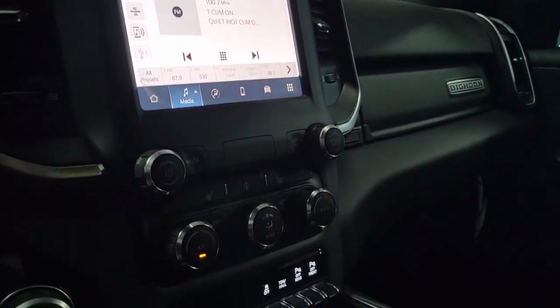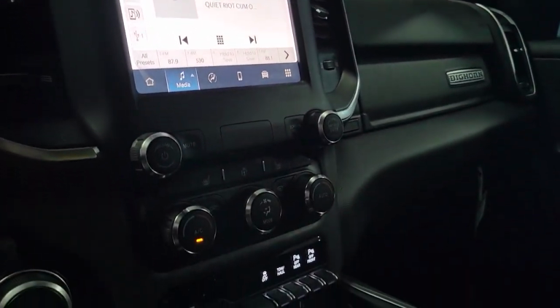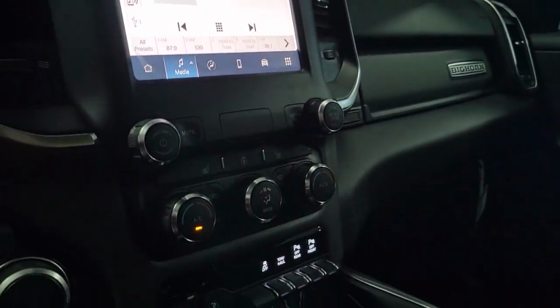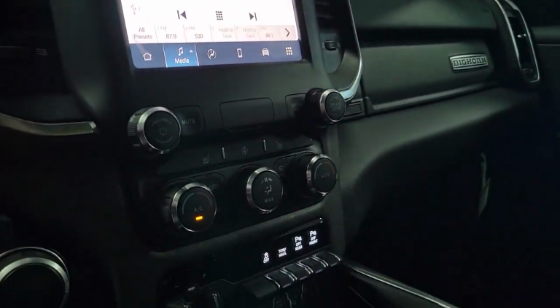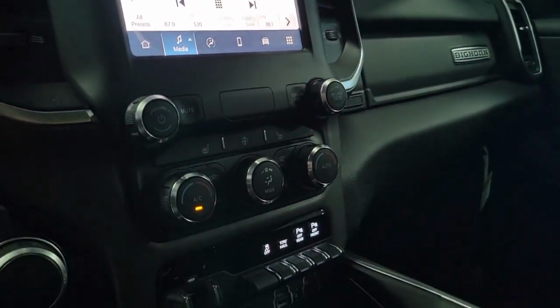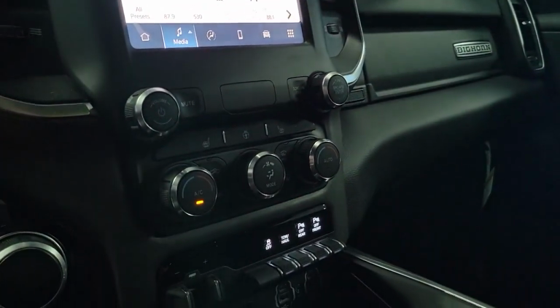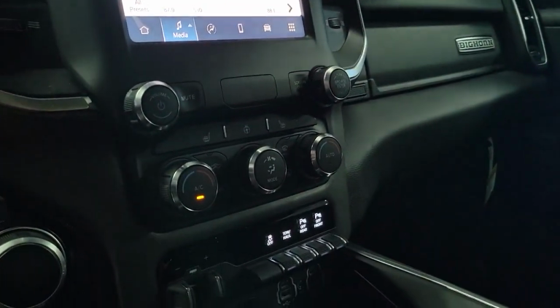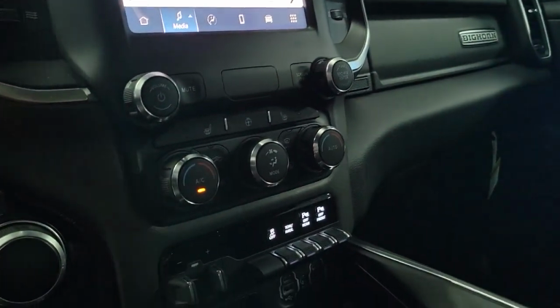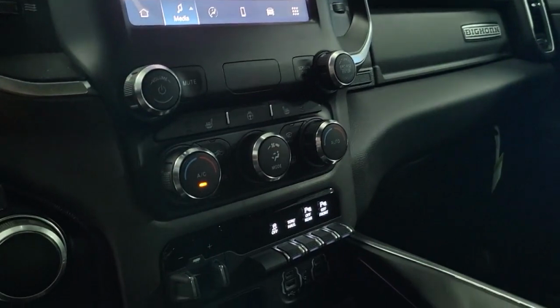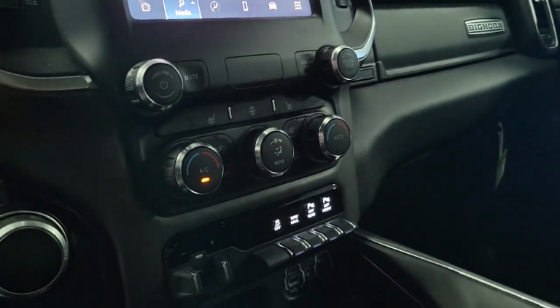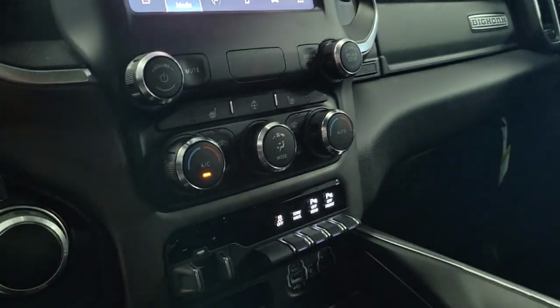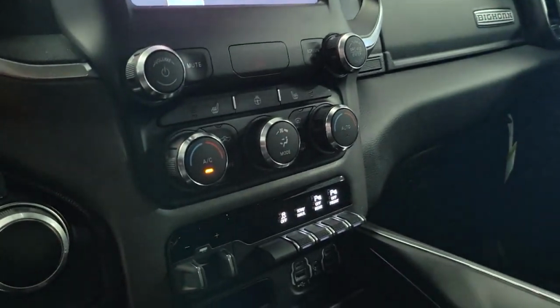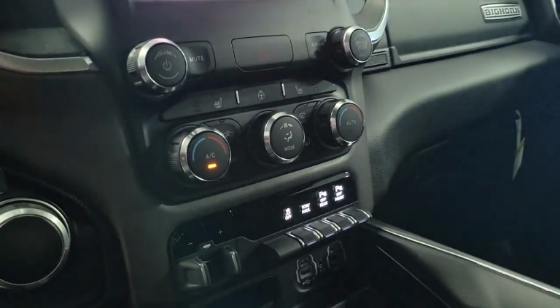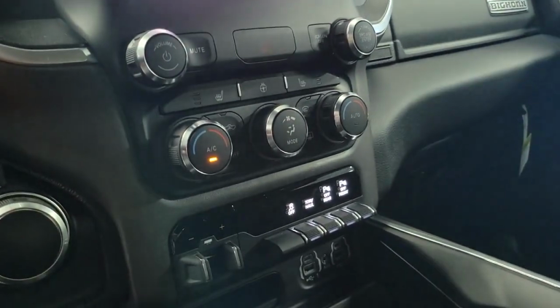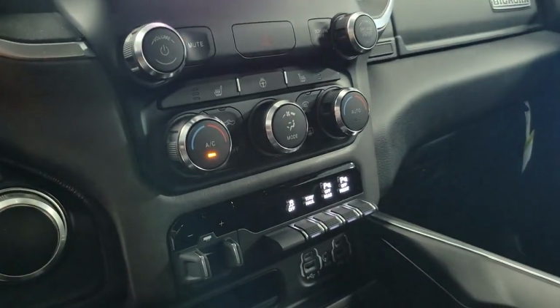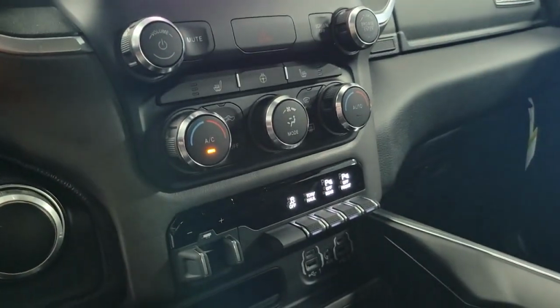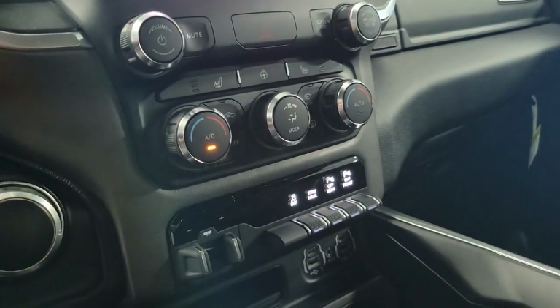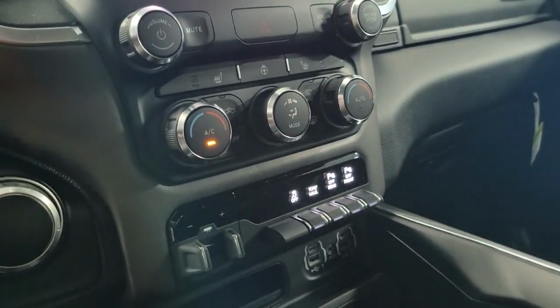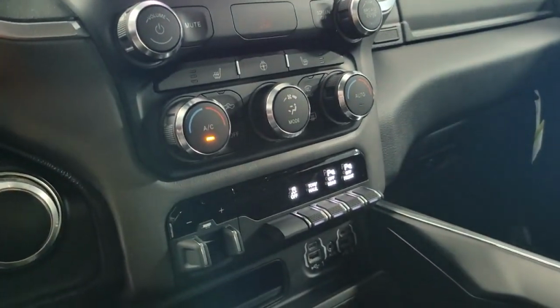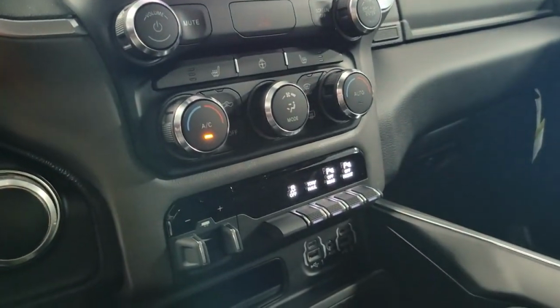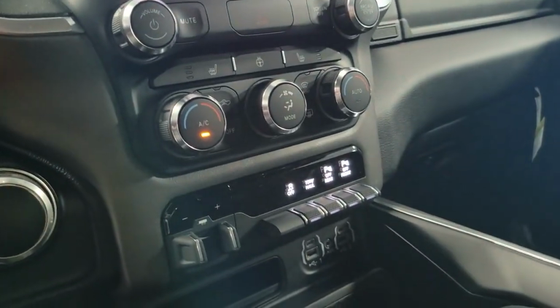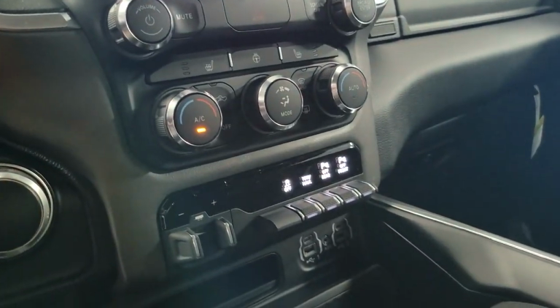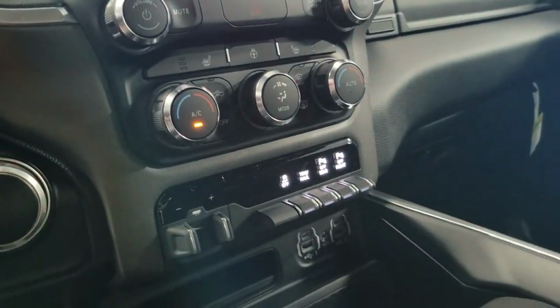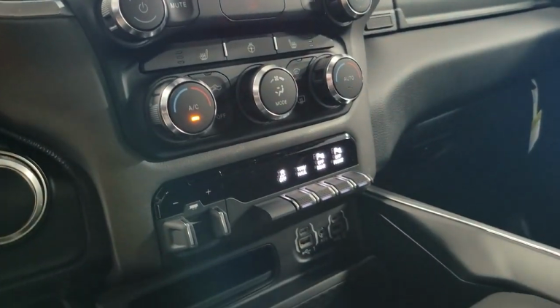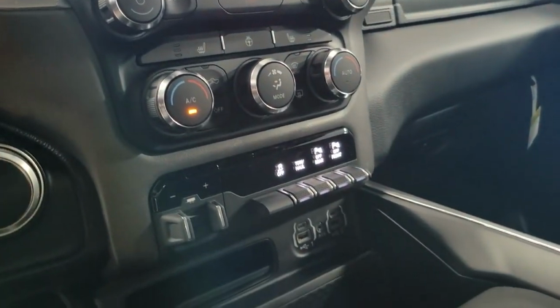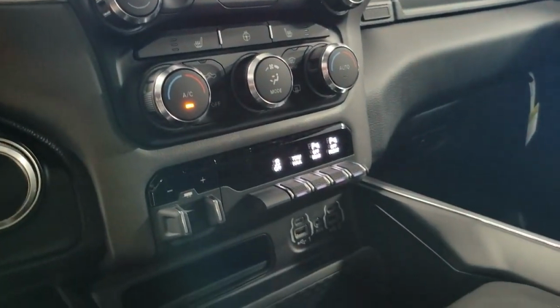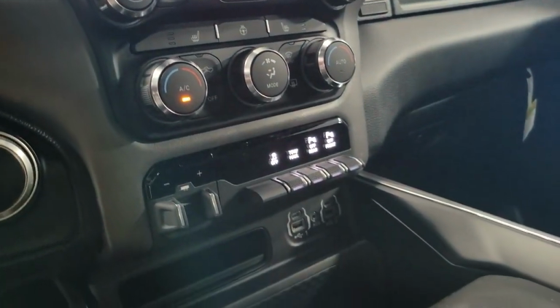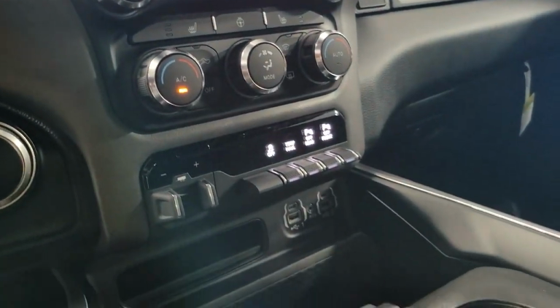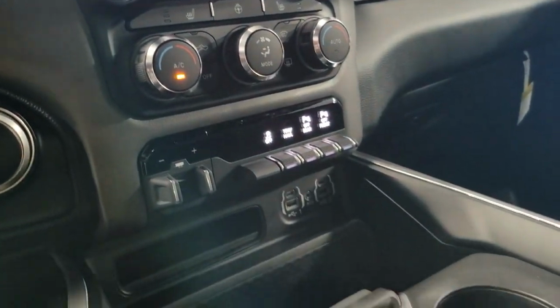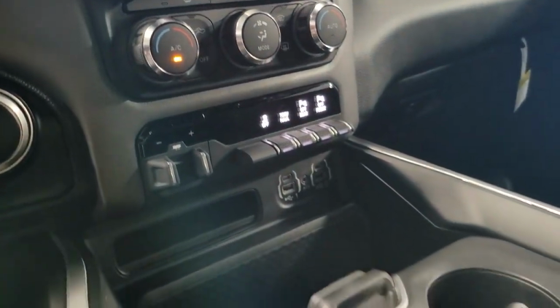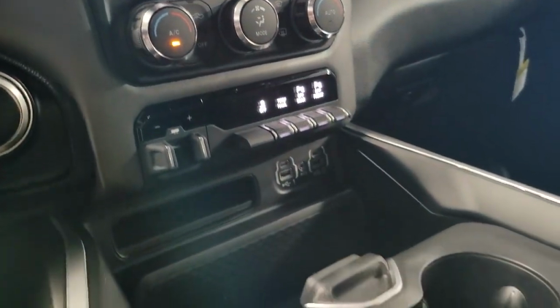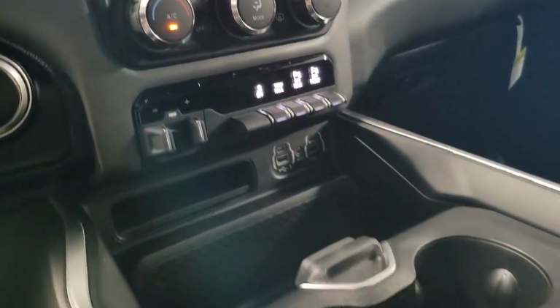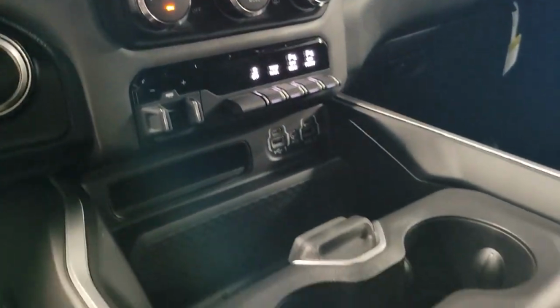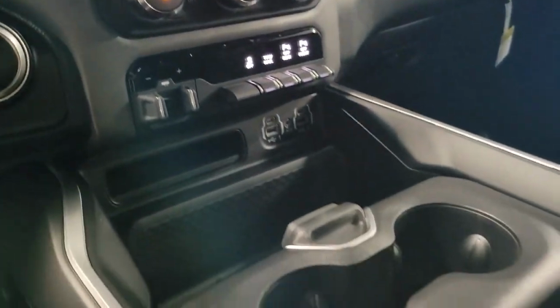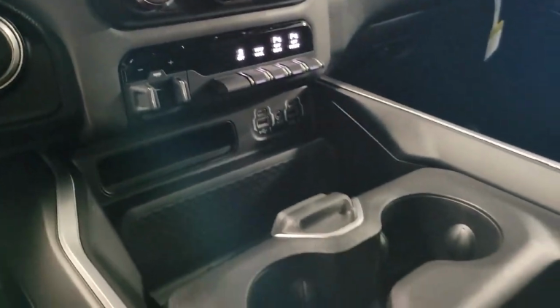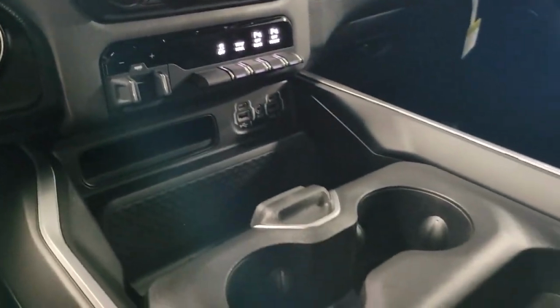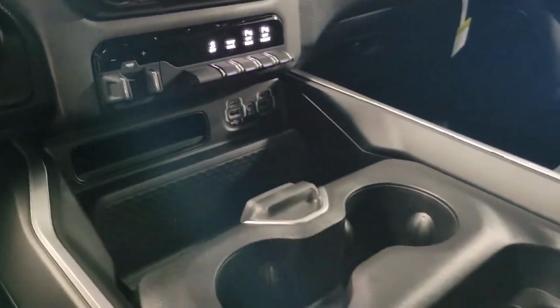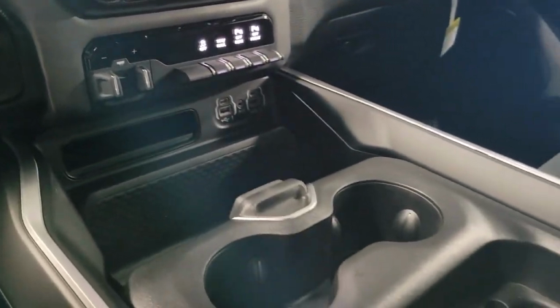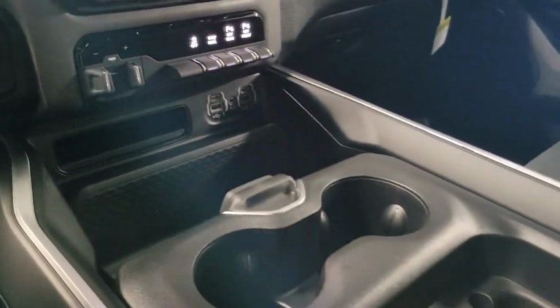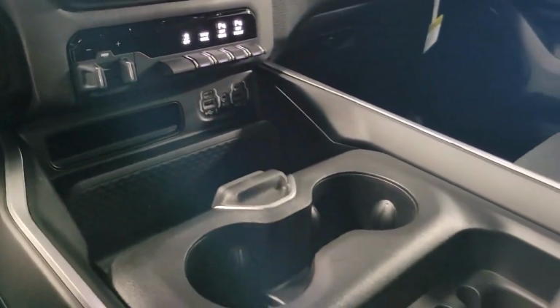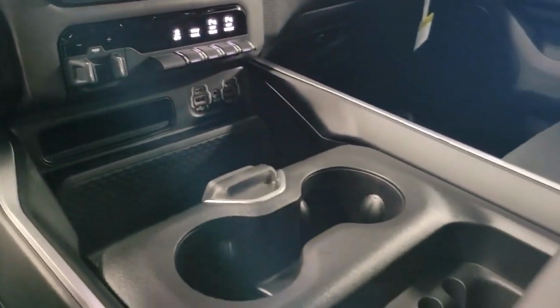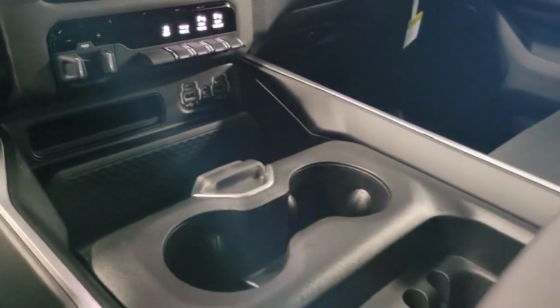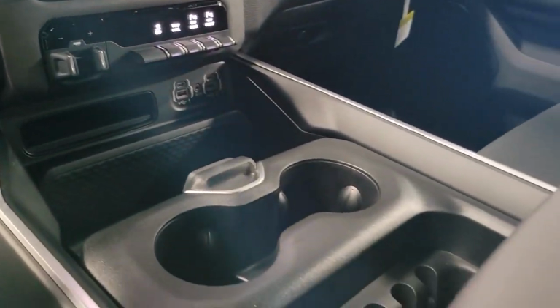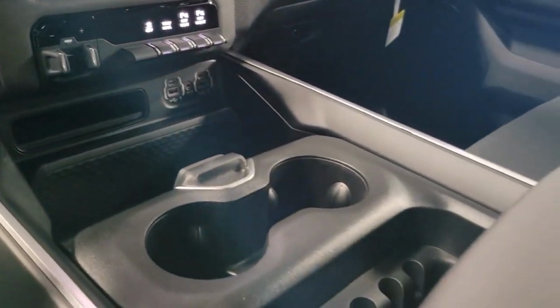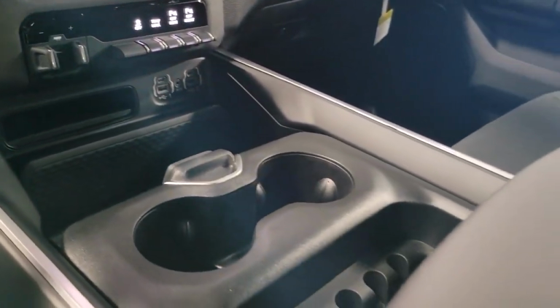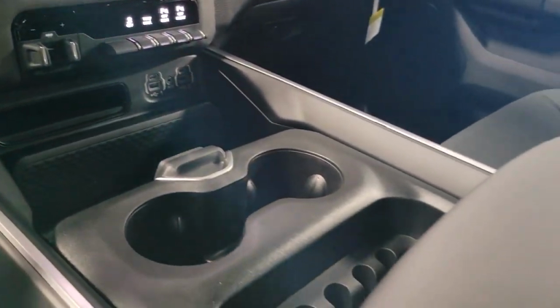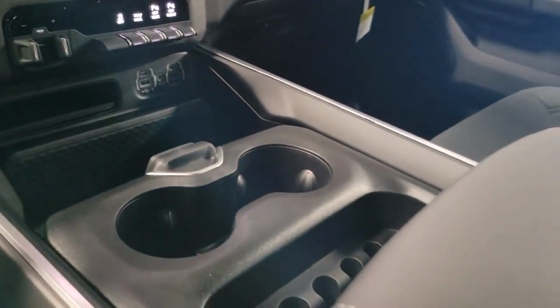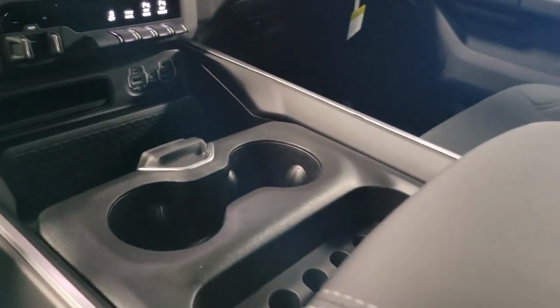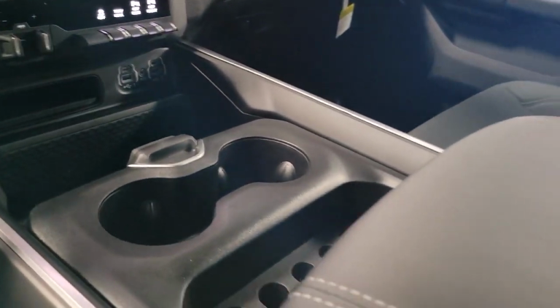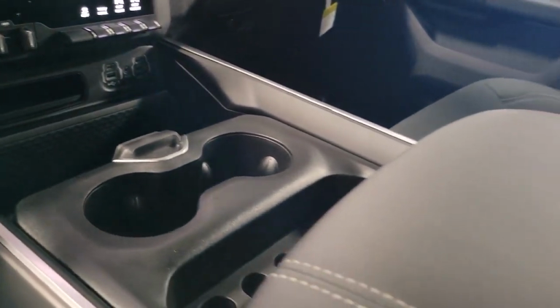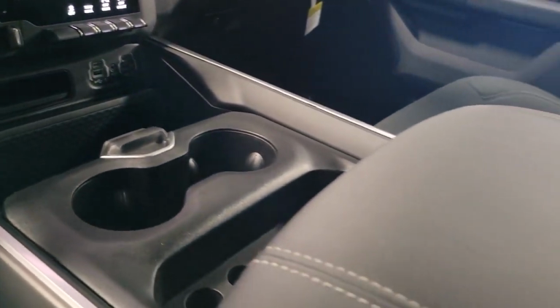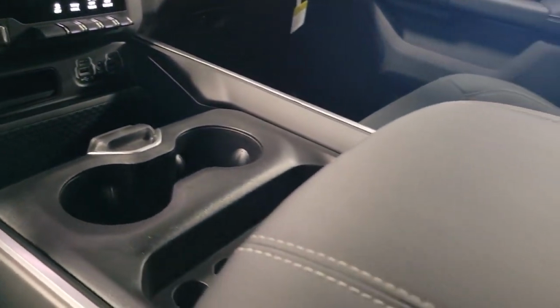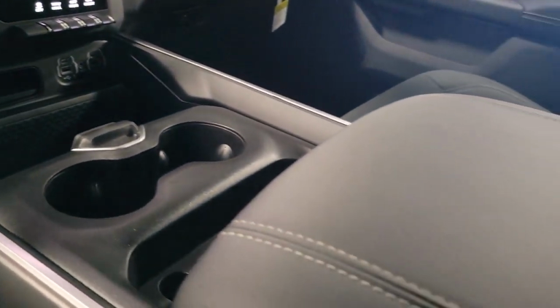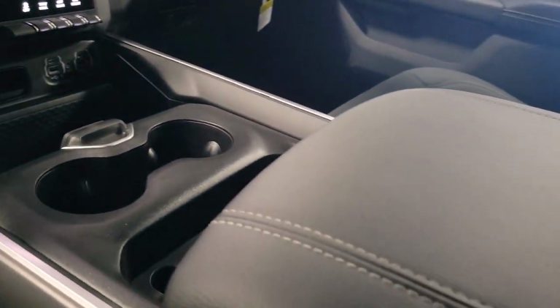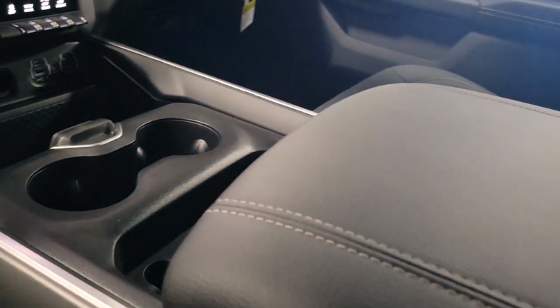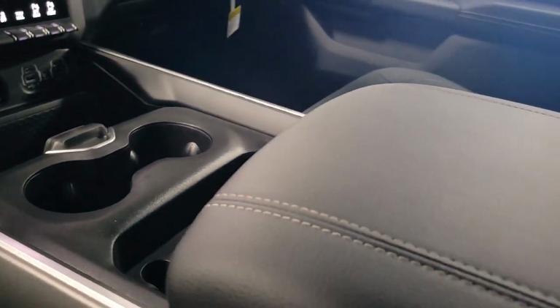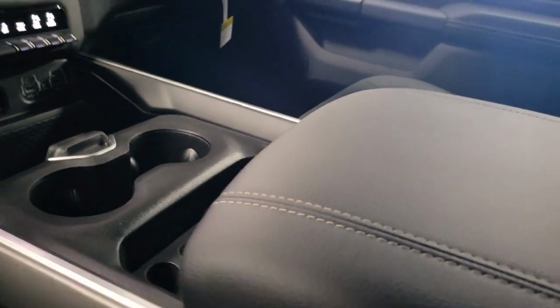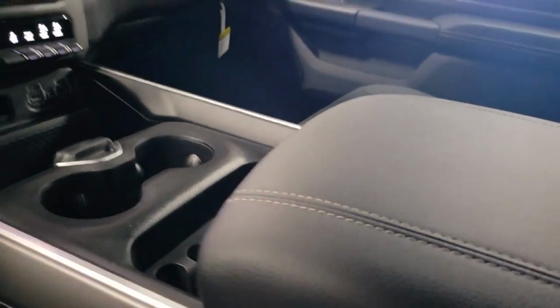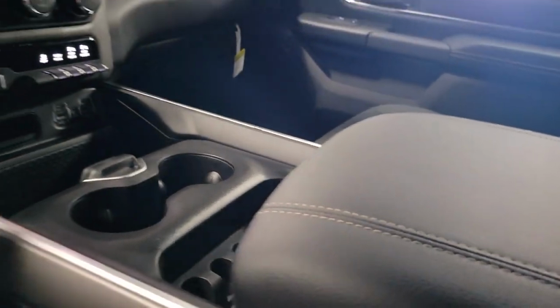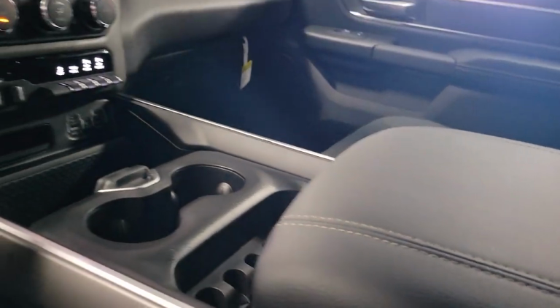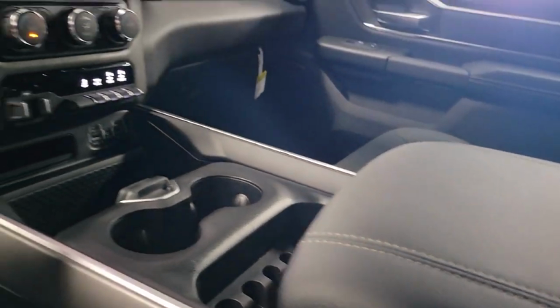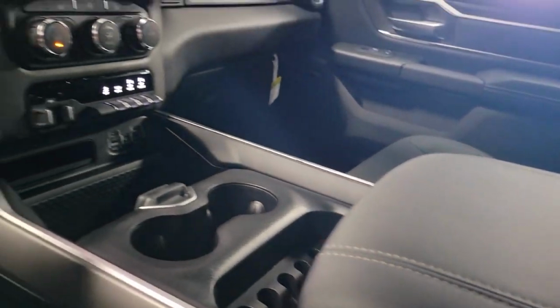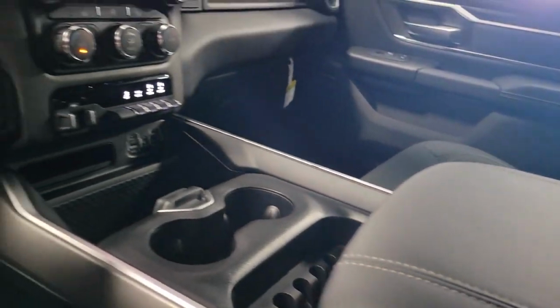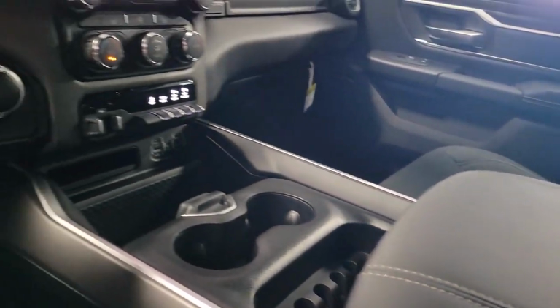Electronic stability control, heated front seat, aluminum wheels, Bluetooth connection, leather steering wheel.